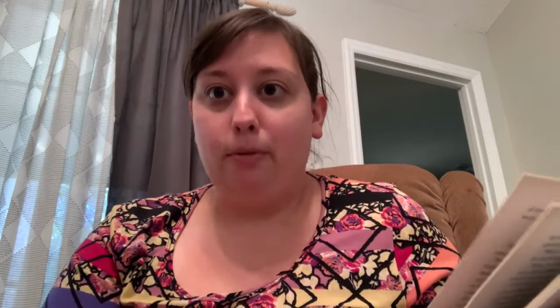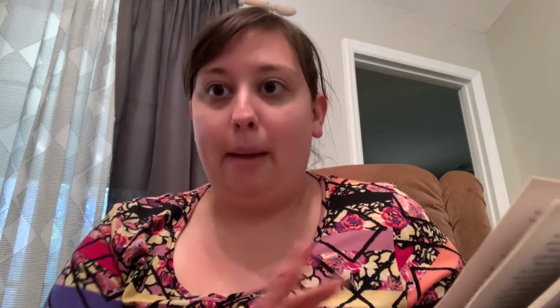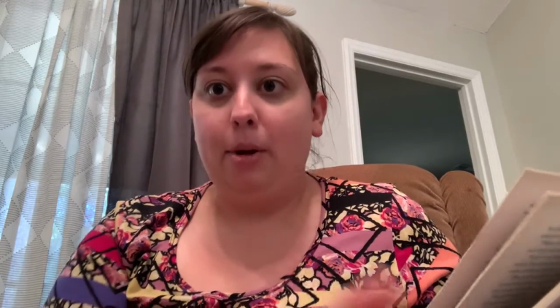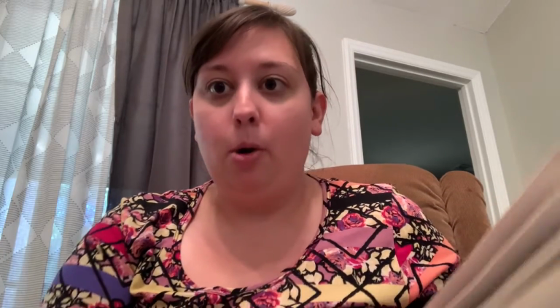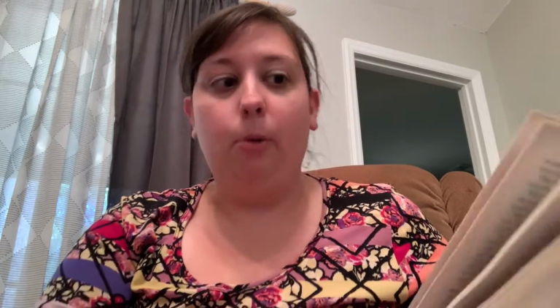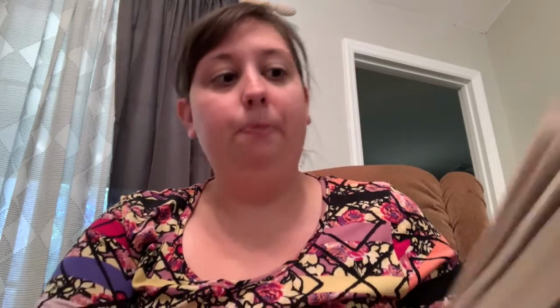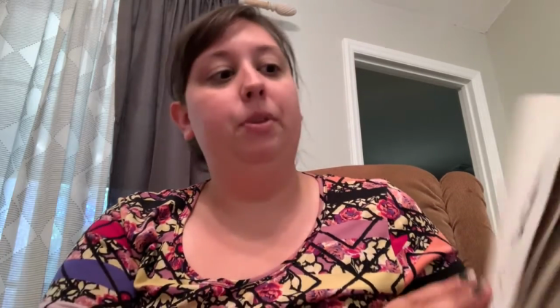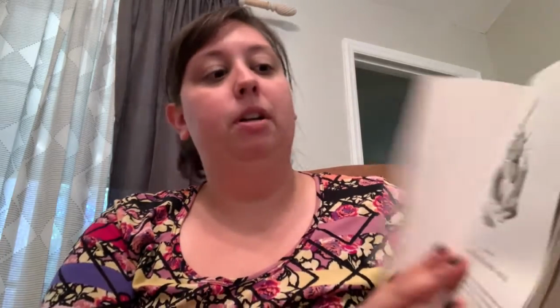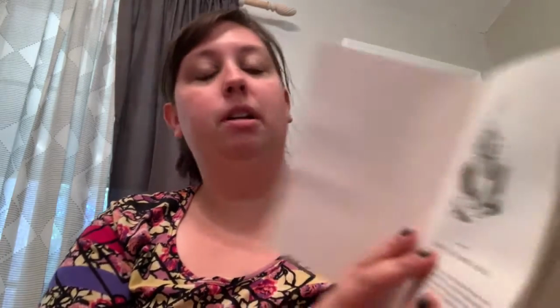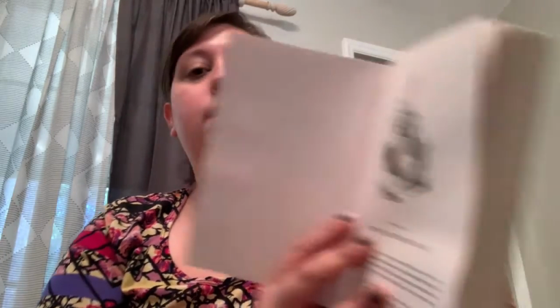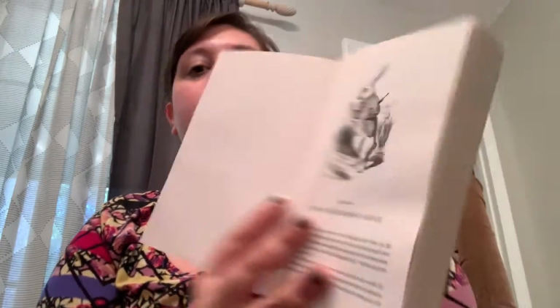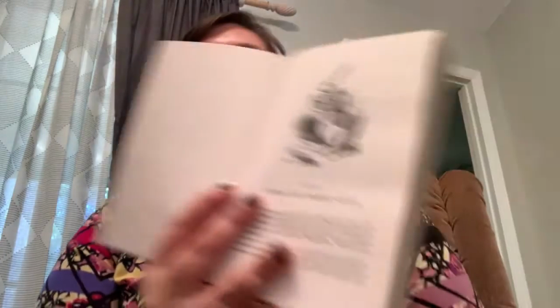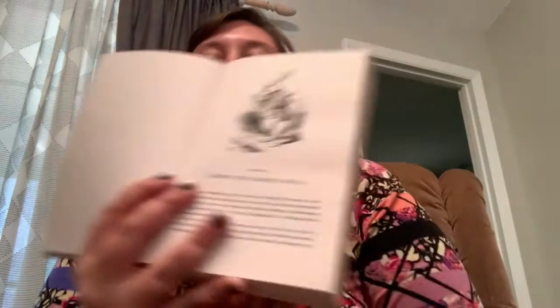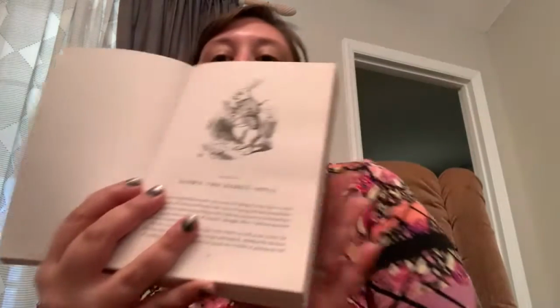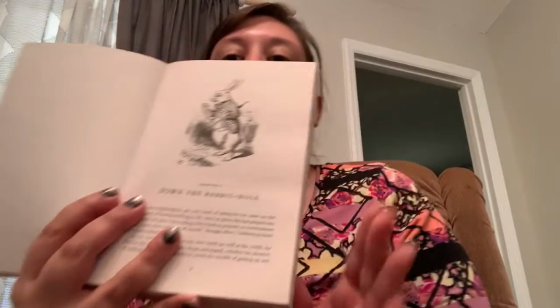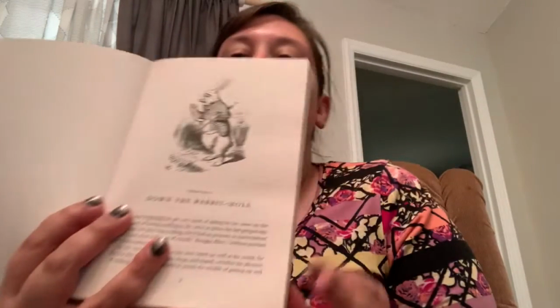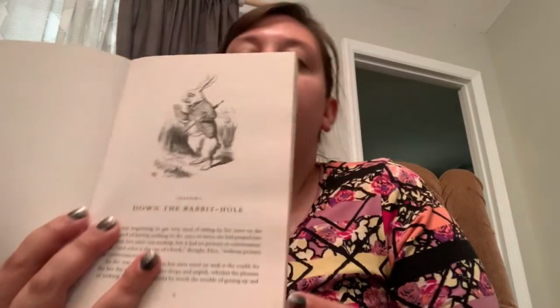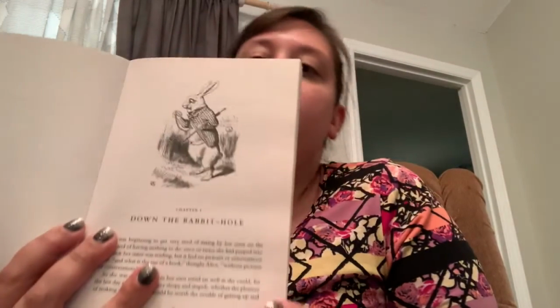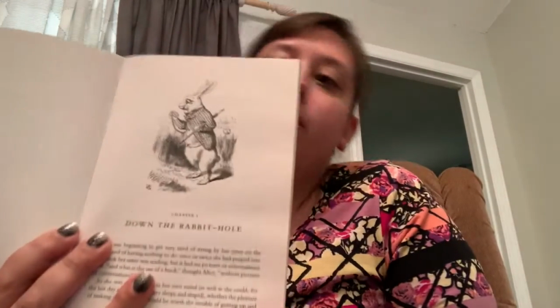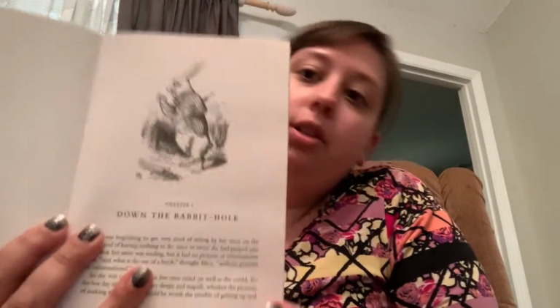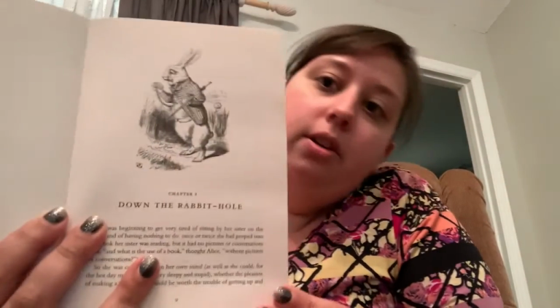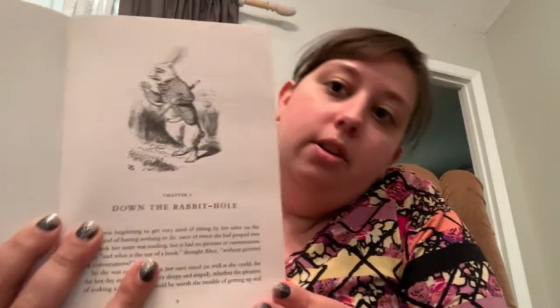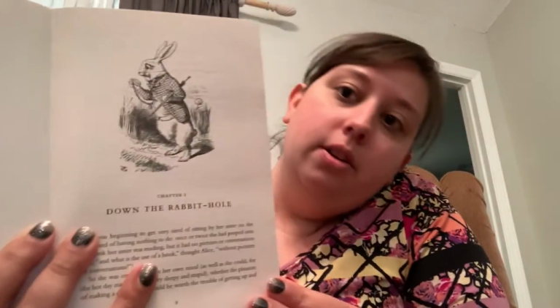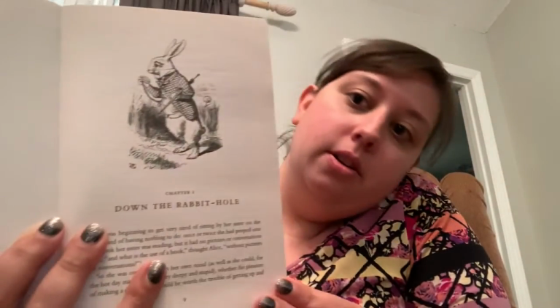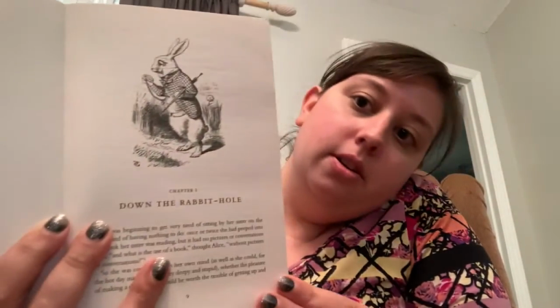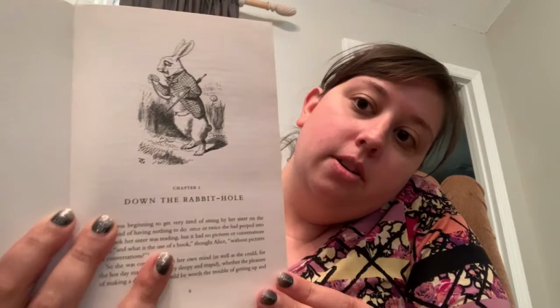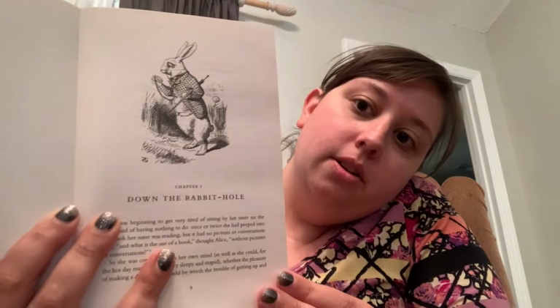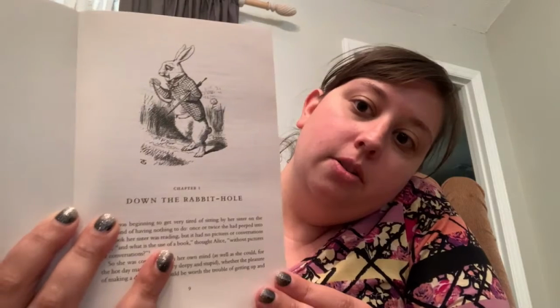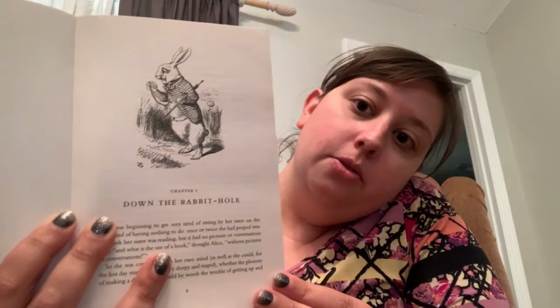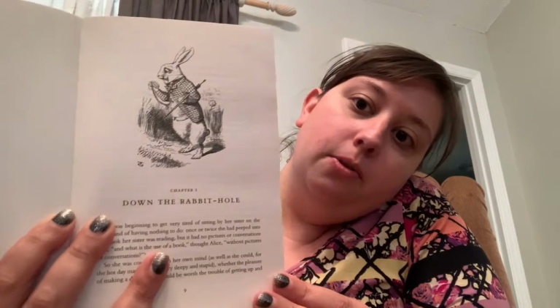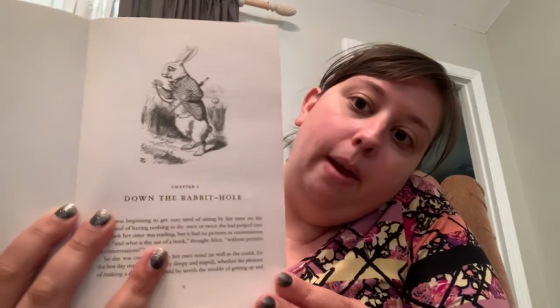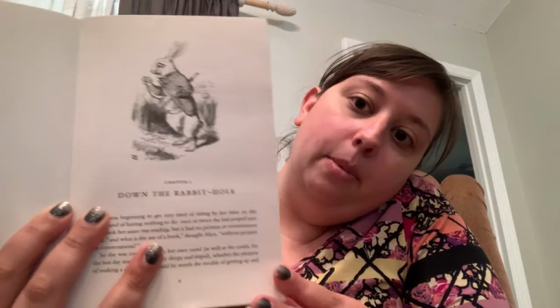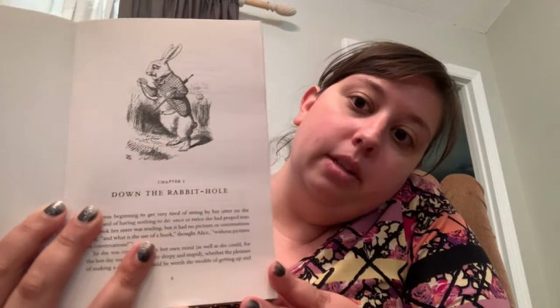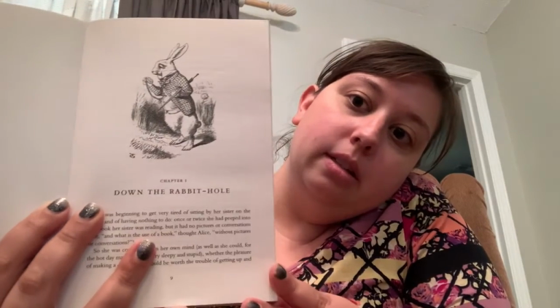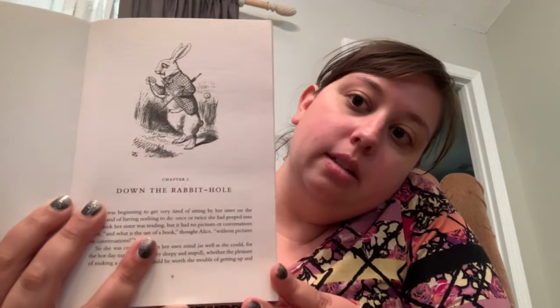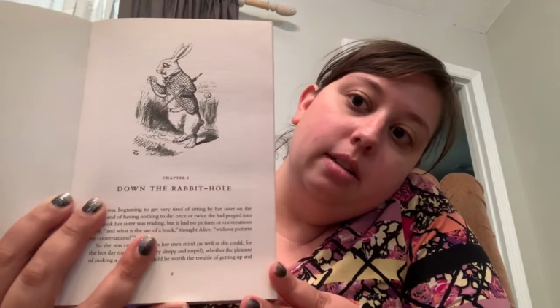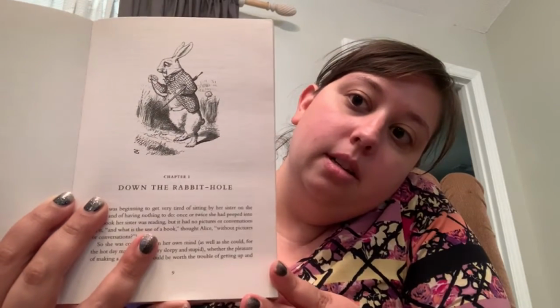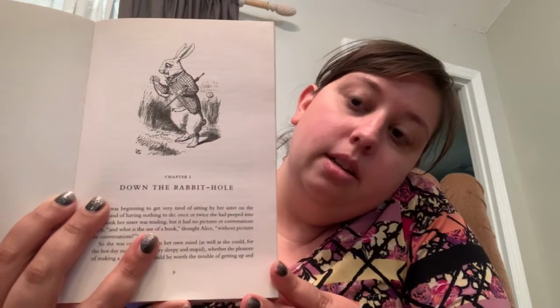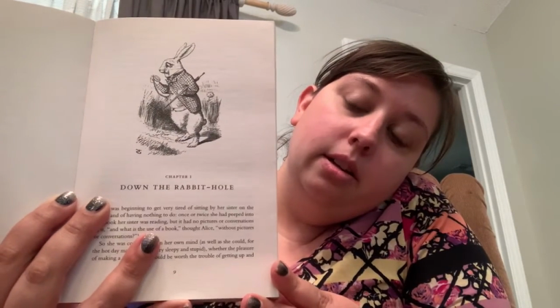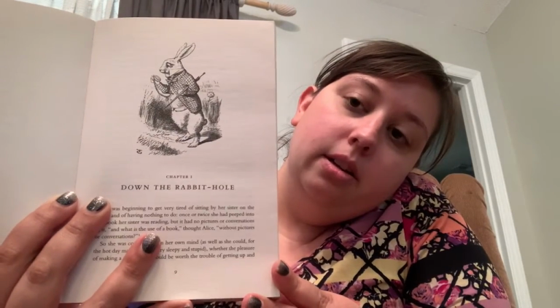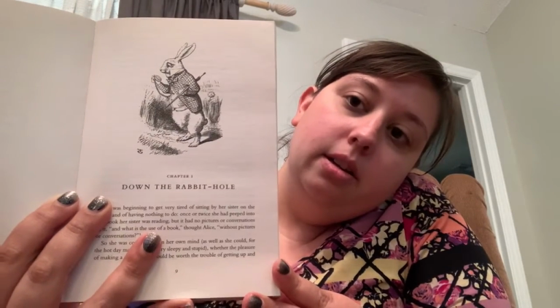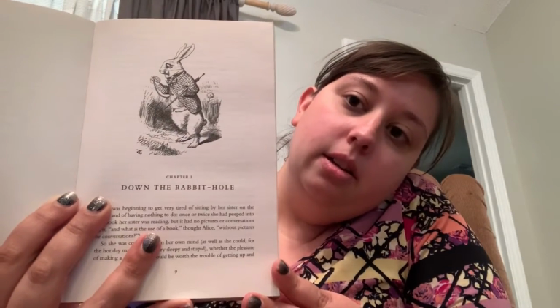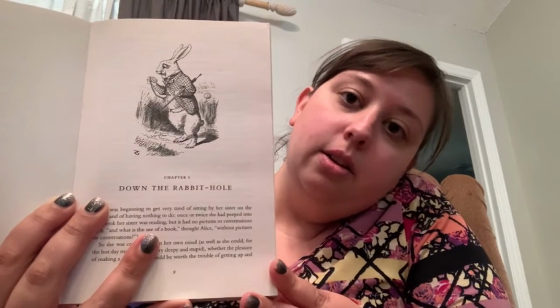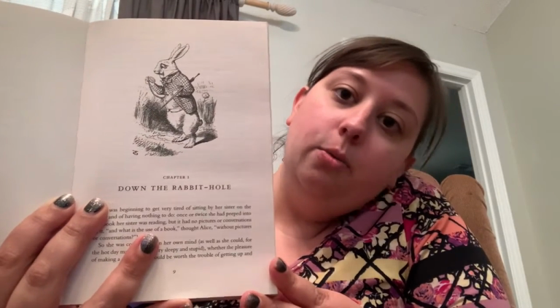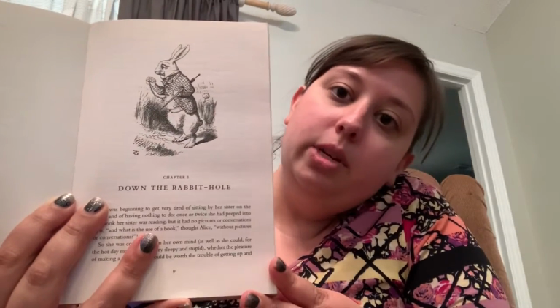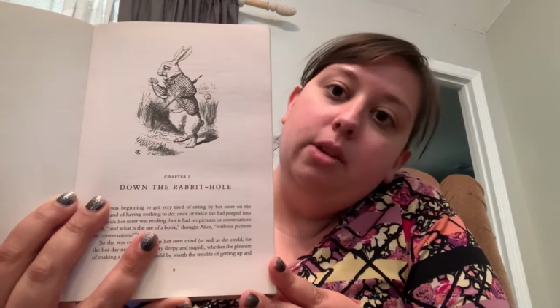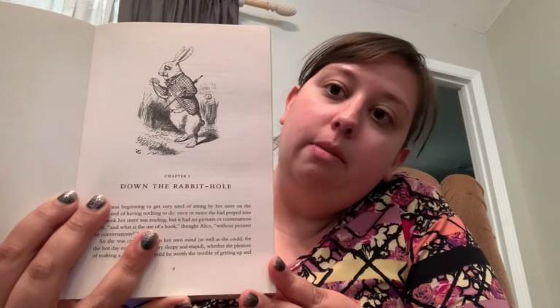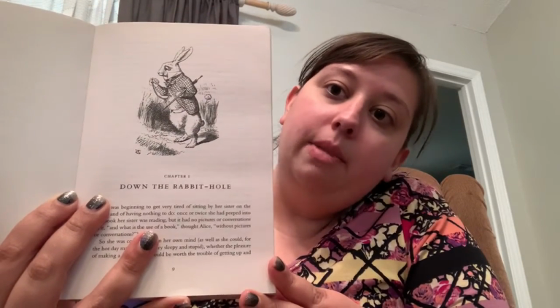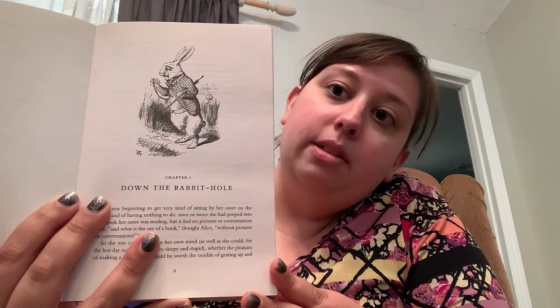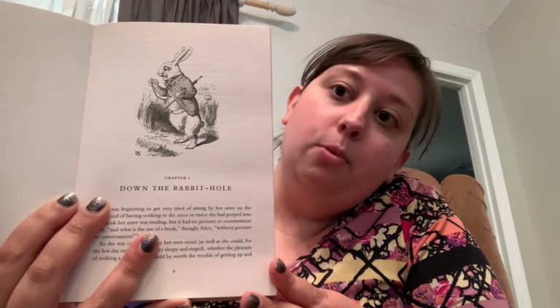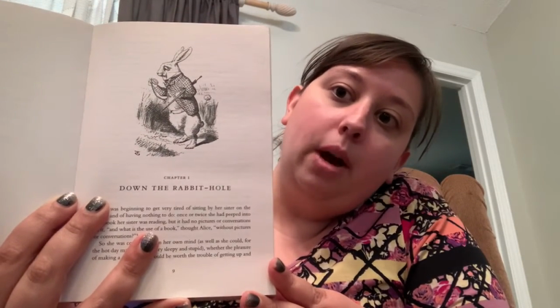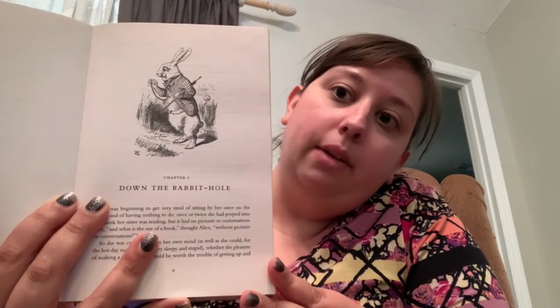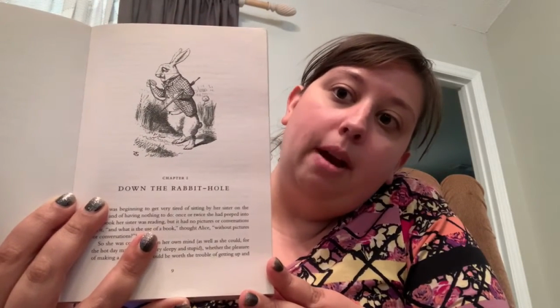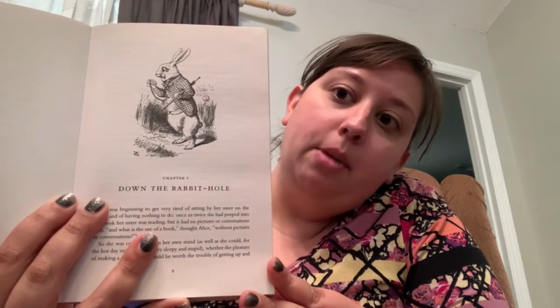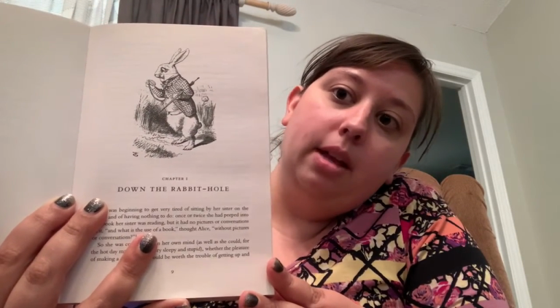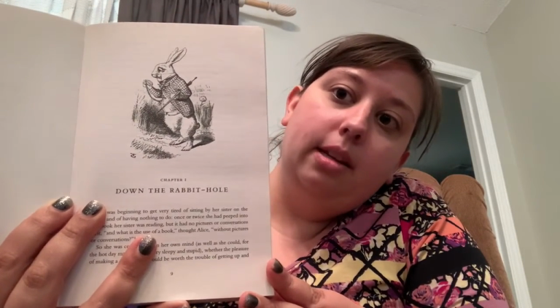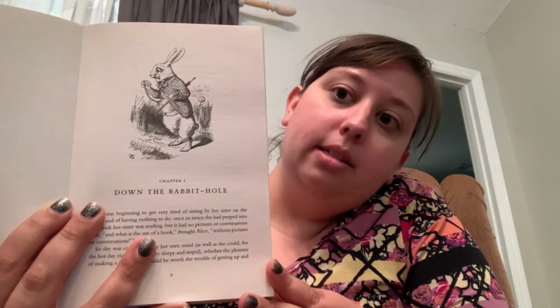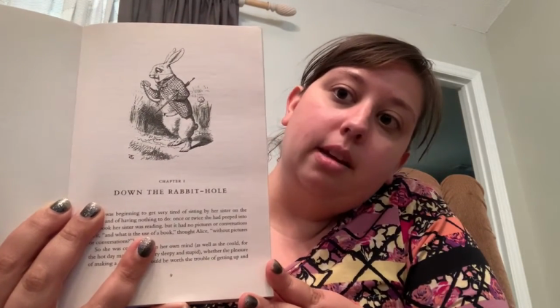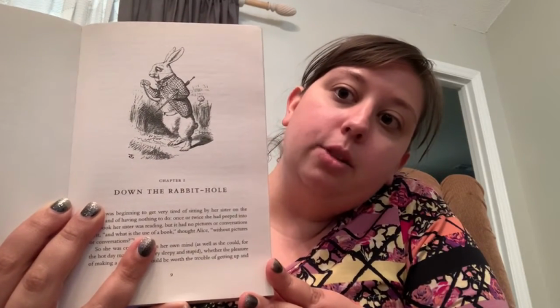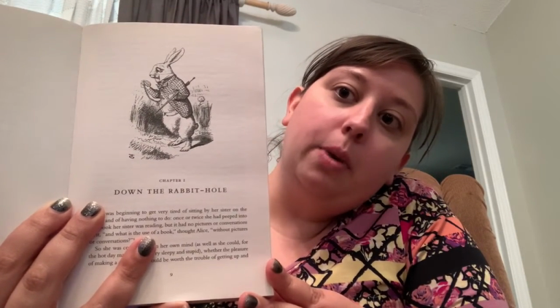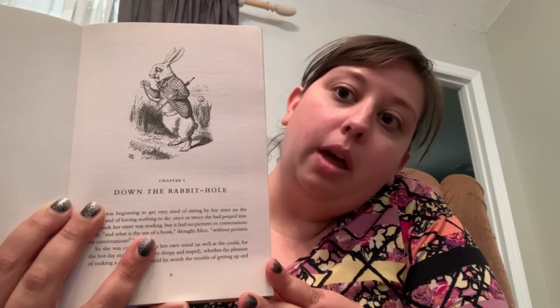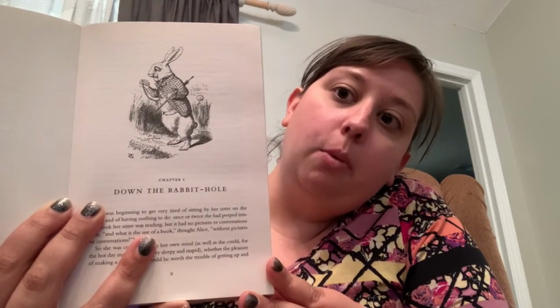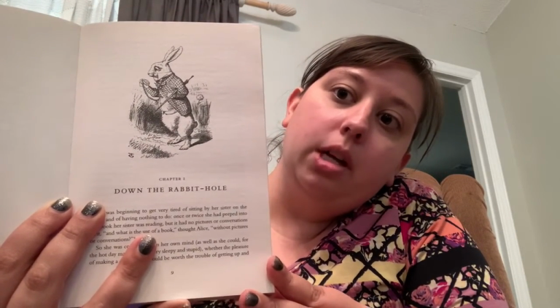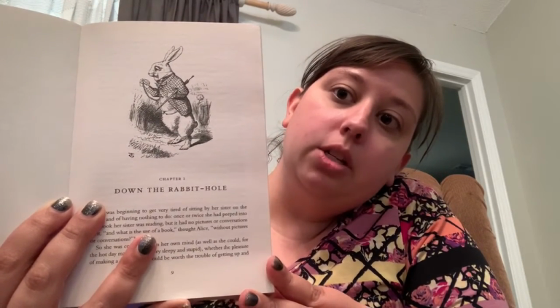Chapter one is called Down the Rabbit Hole — and there's the rabbit, we know him as the White Rabbit, and he's got his pocket watch.